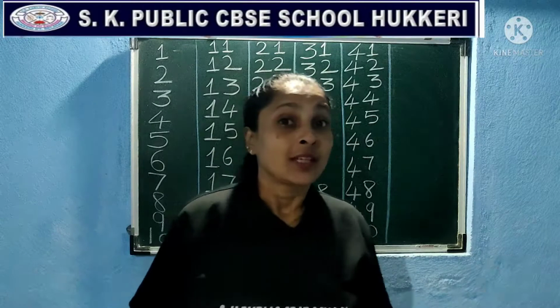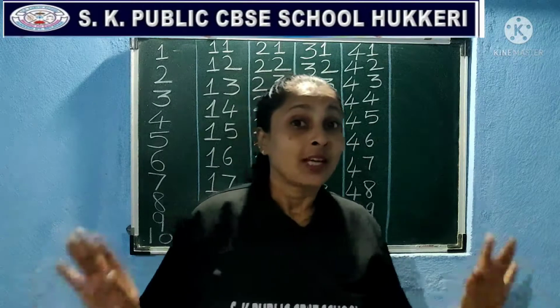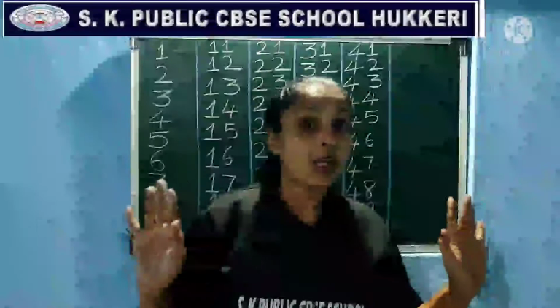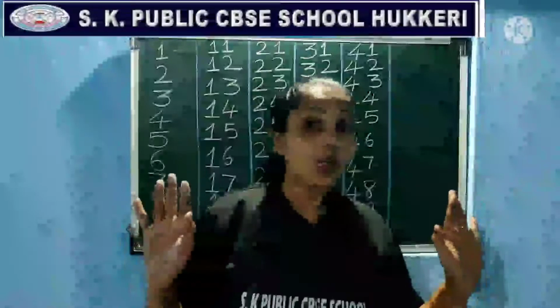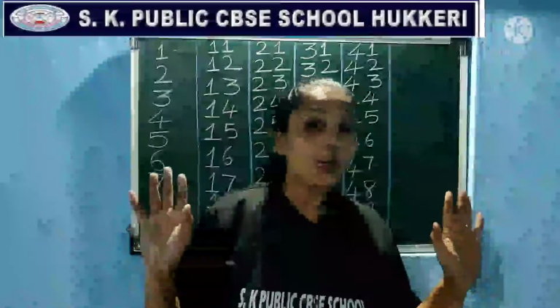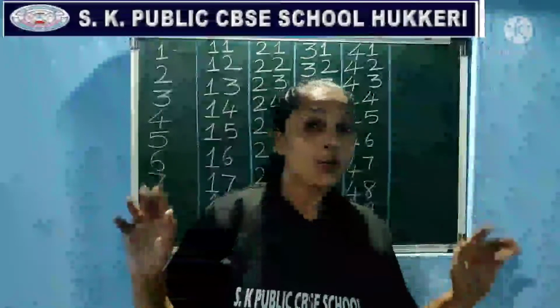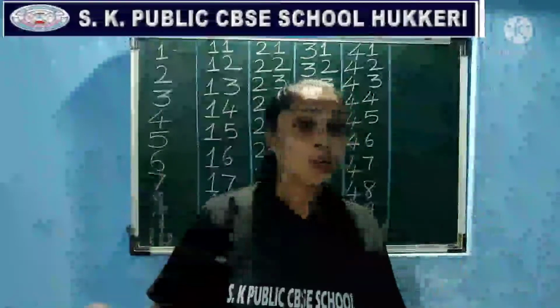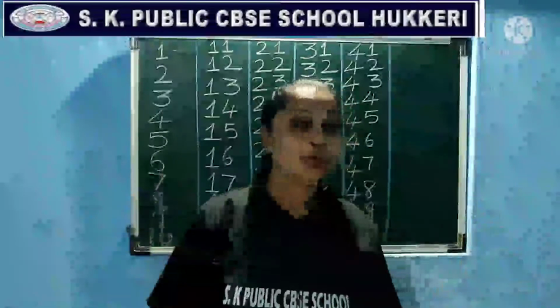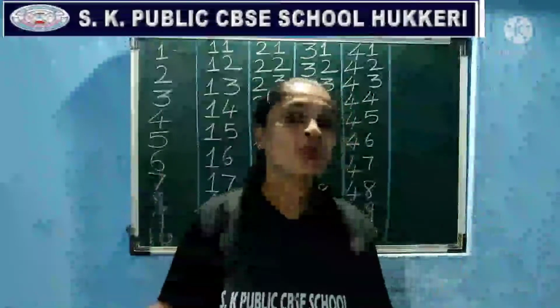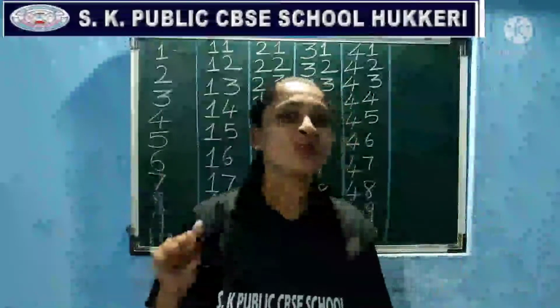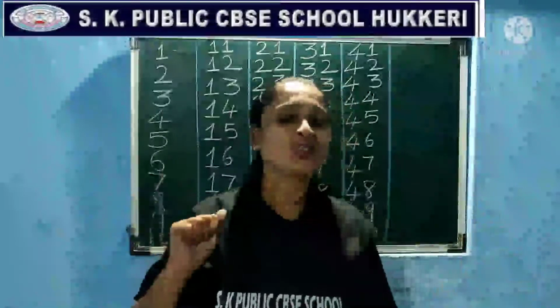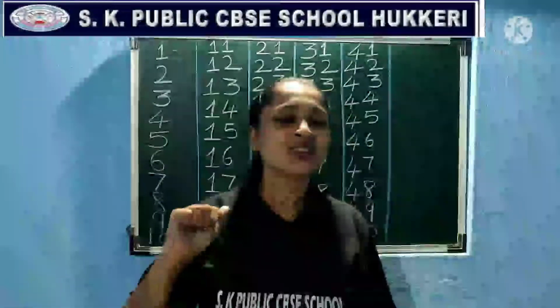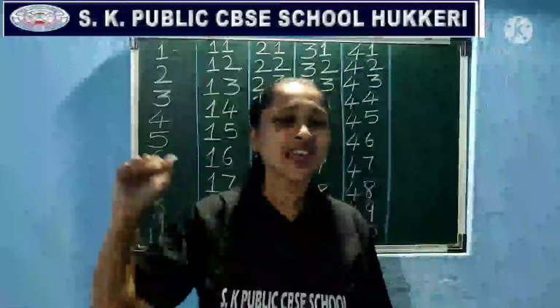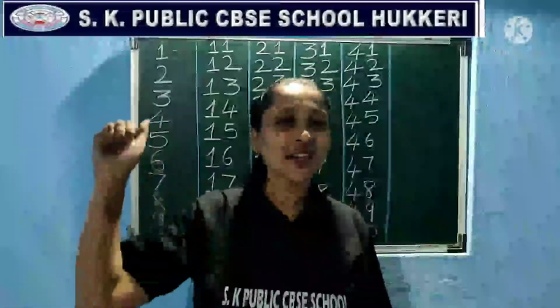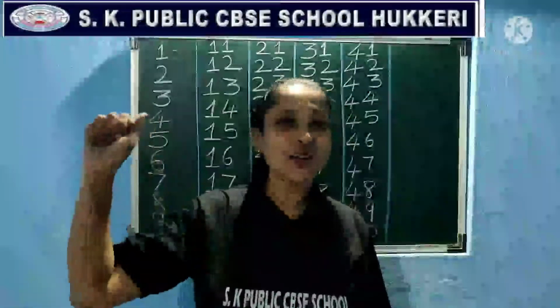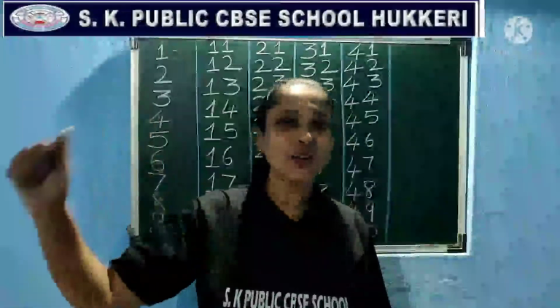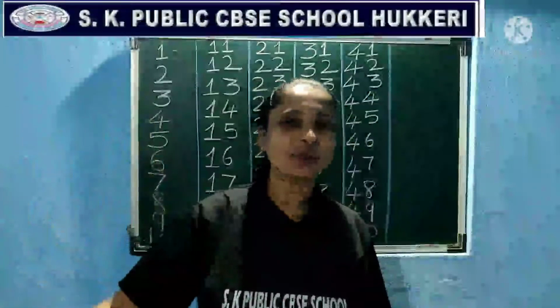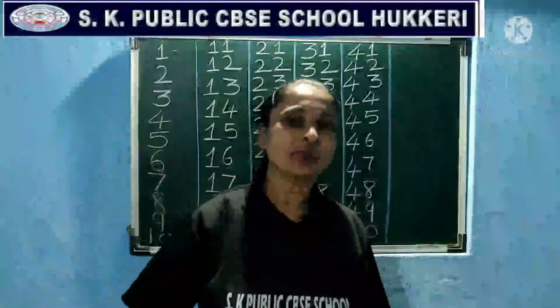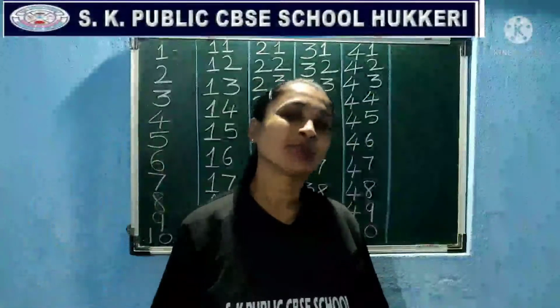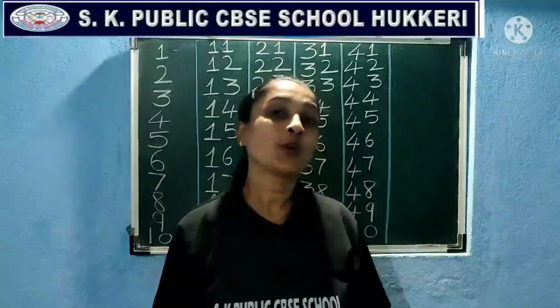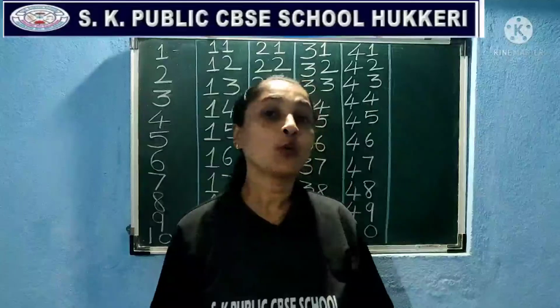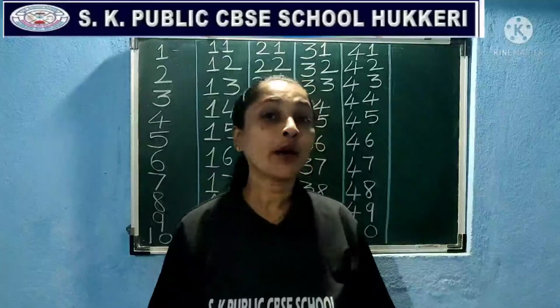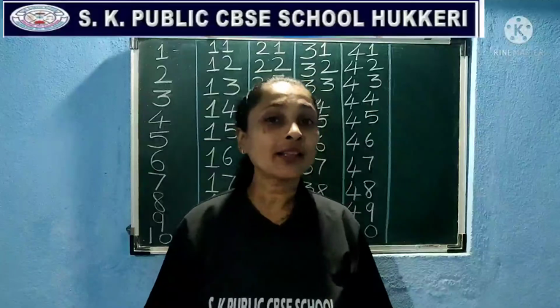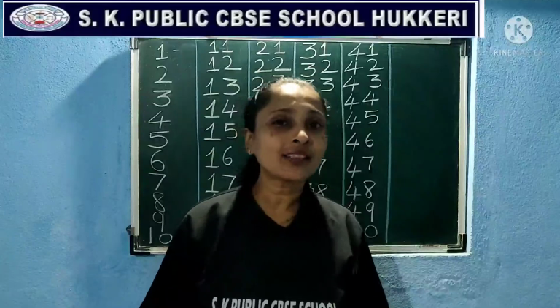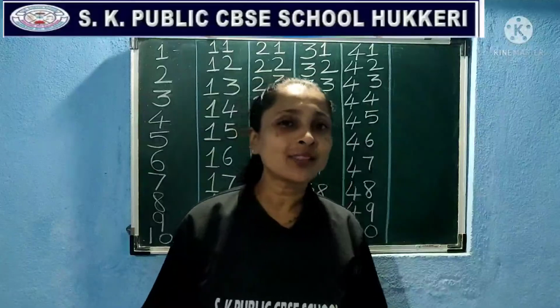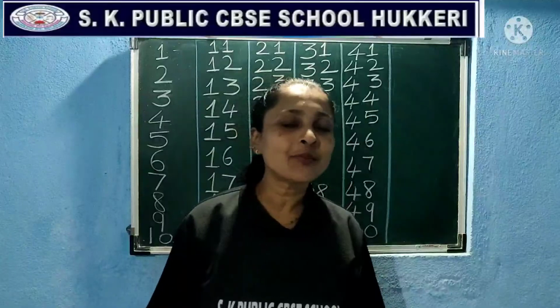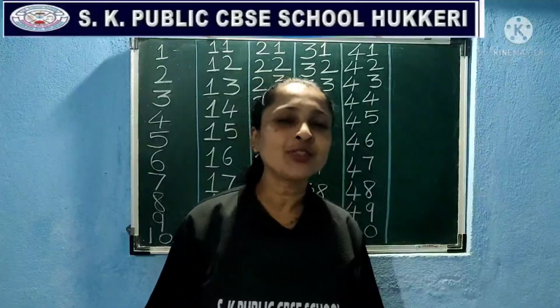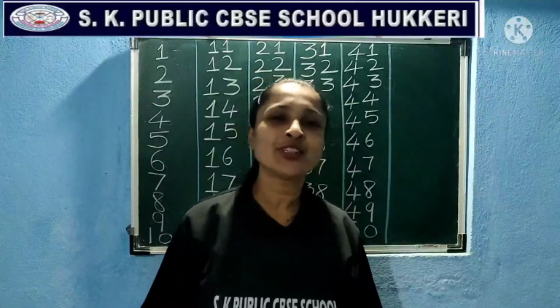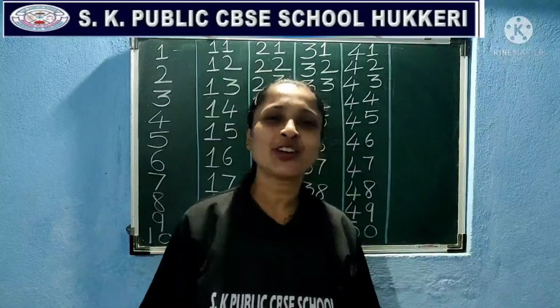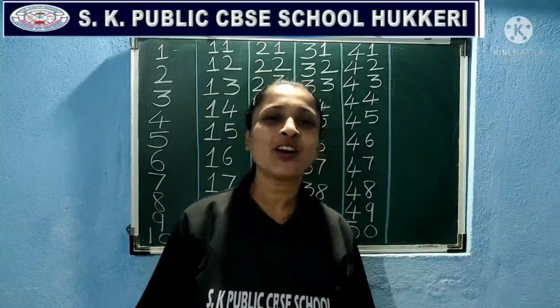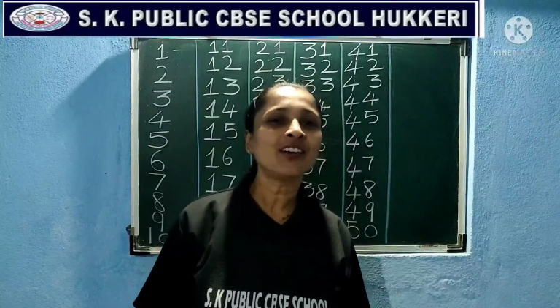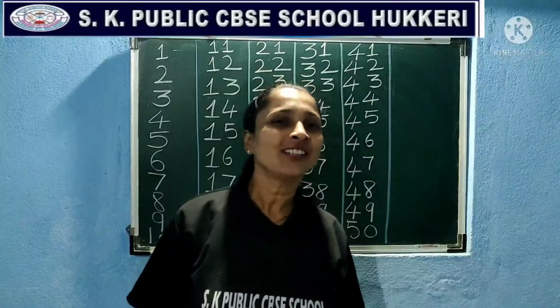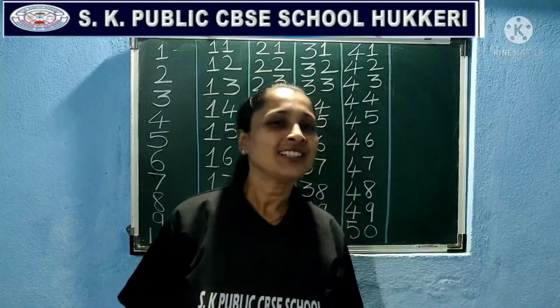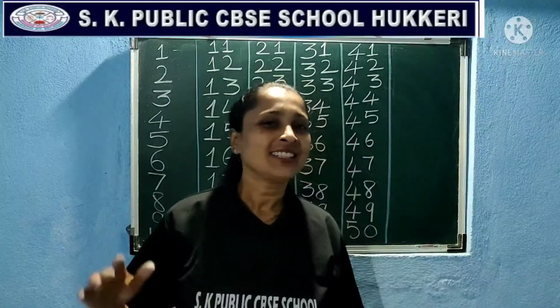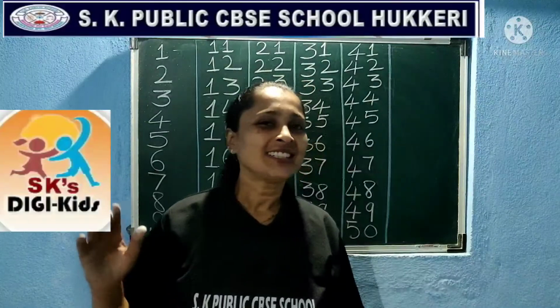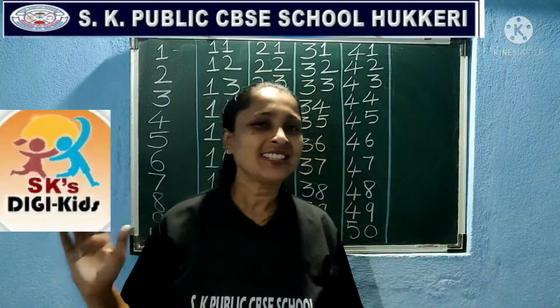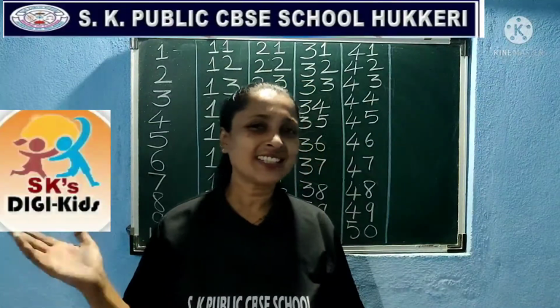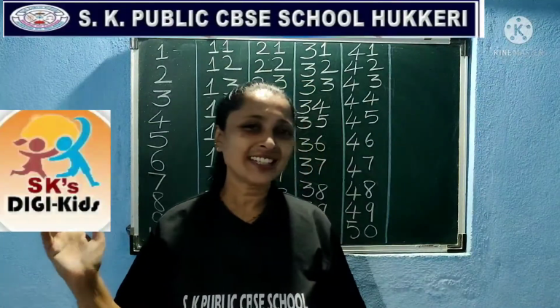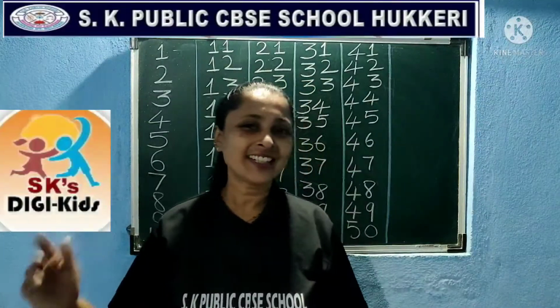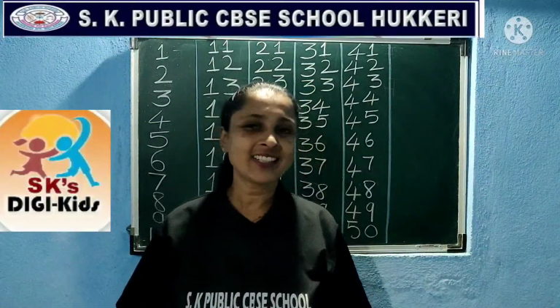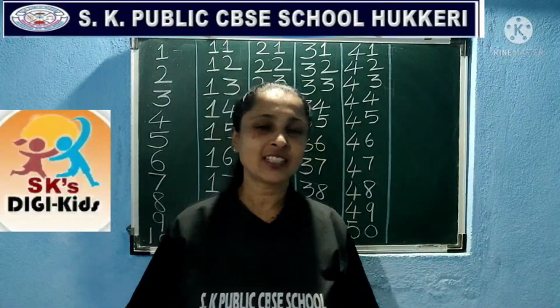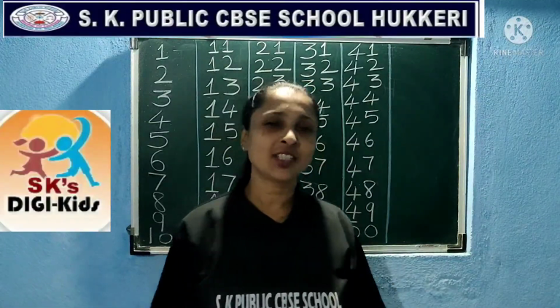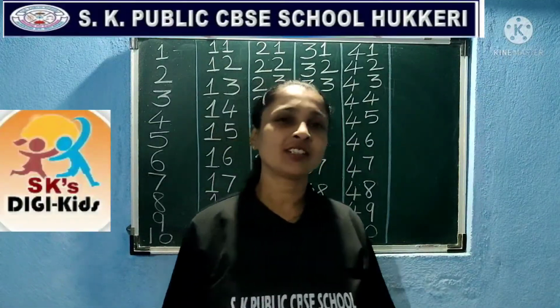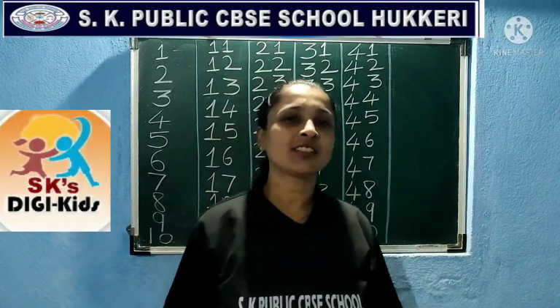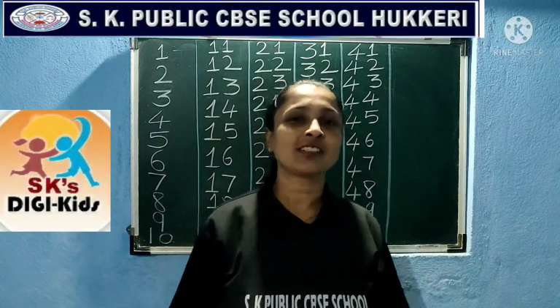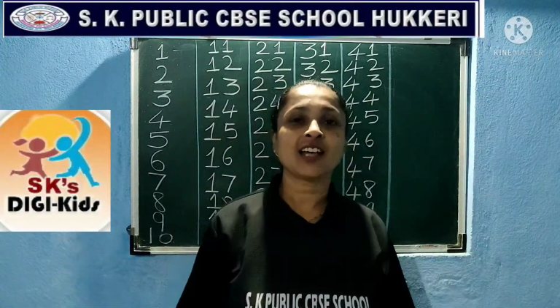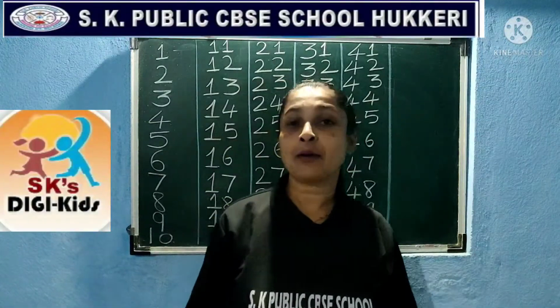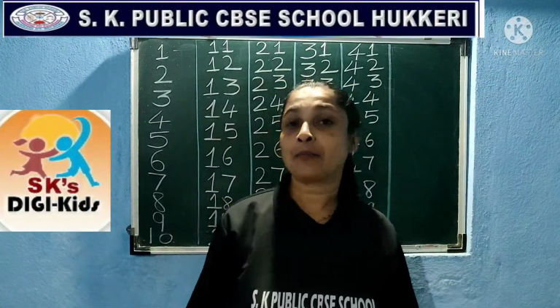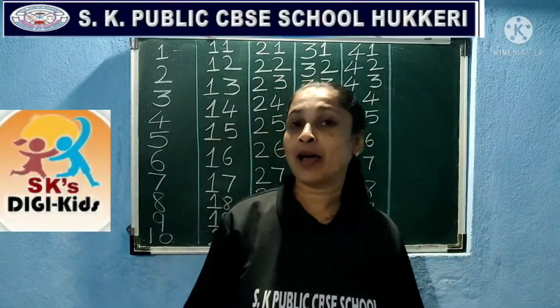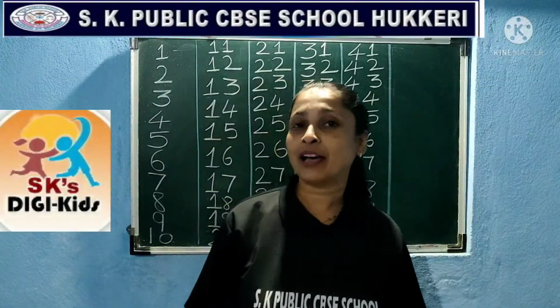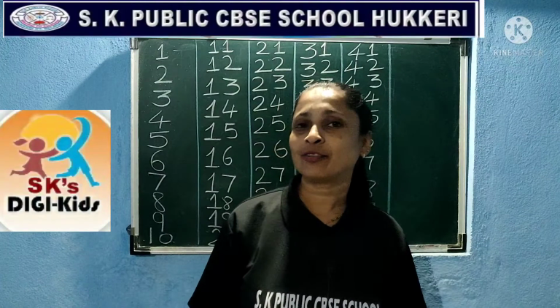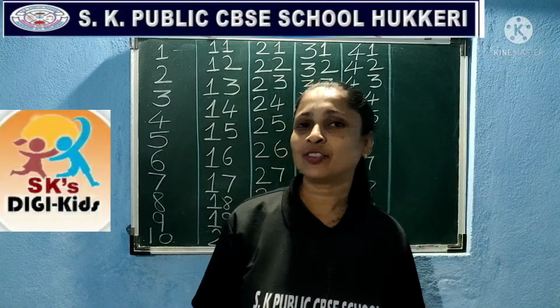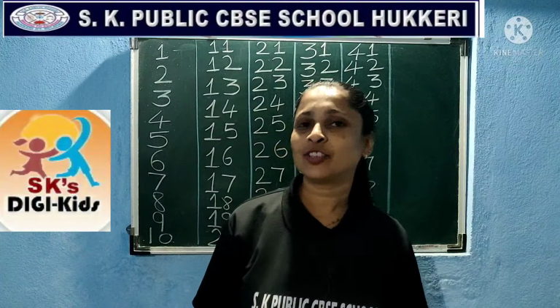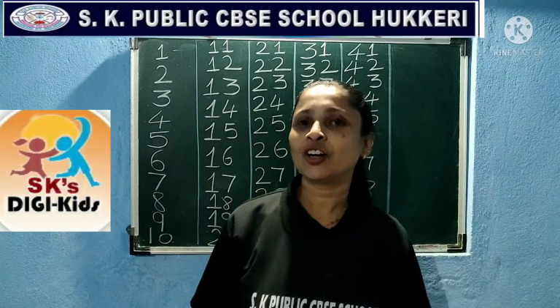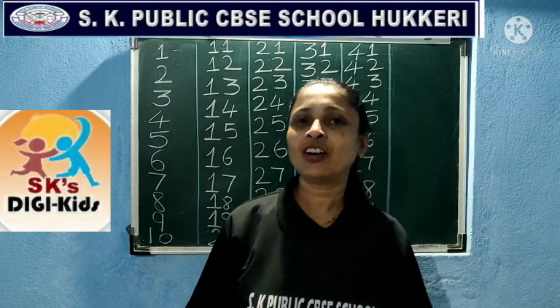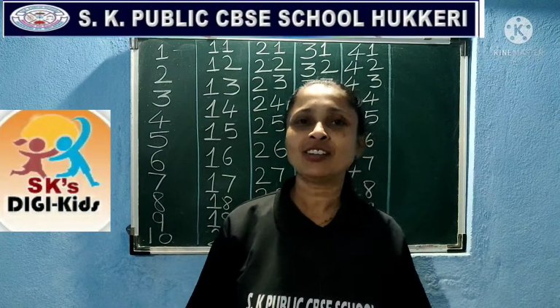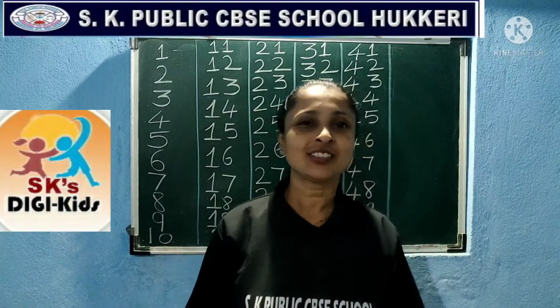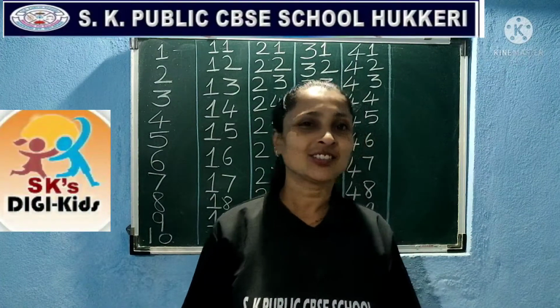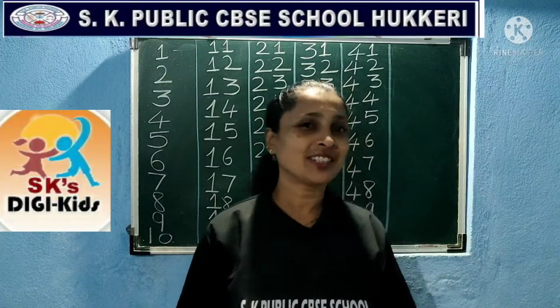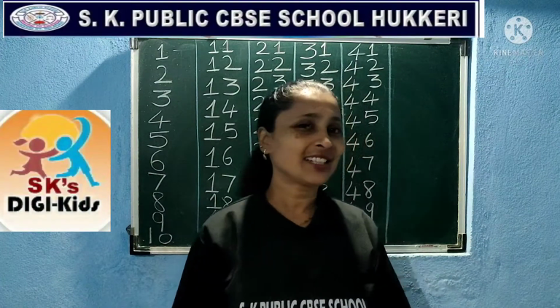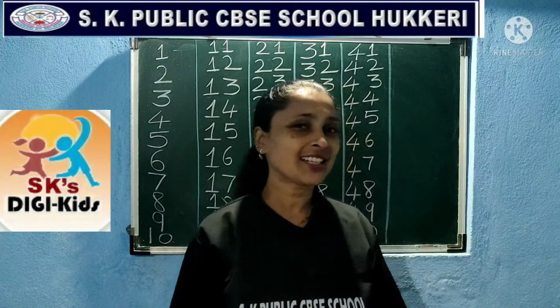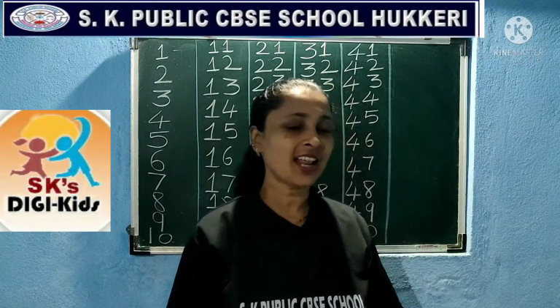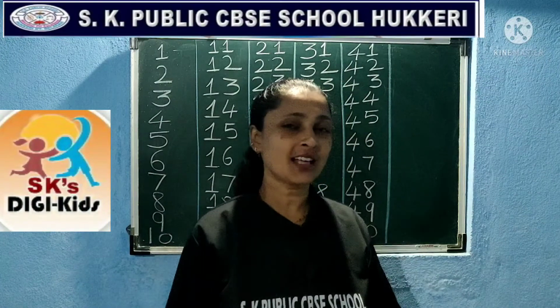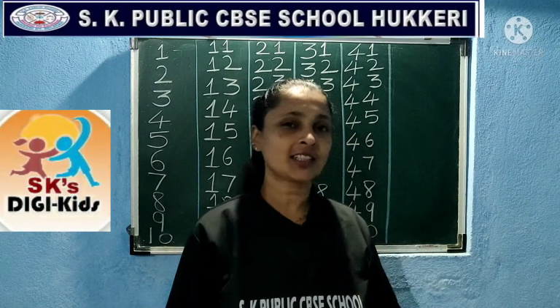Hello! Jai Ho! Welcome to your DJ Kids children. I am back with your today's class.